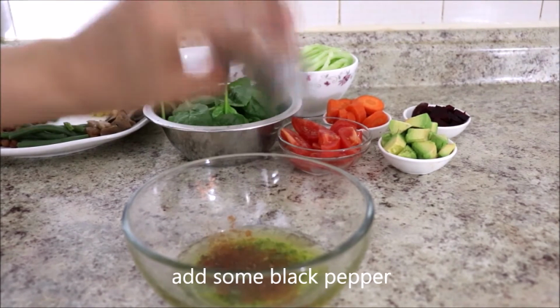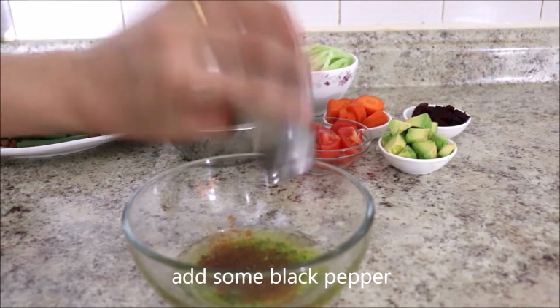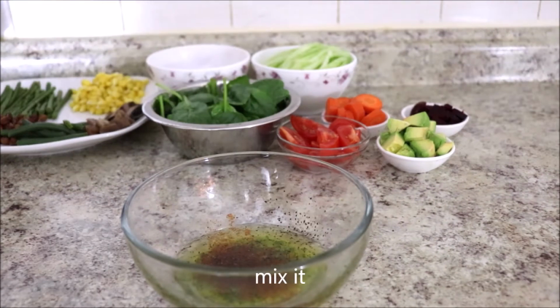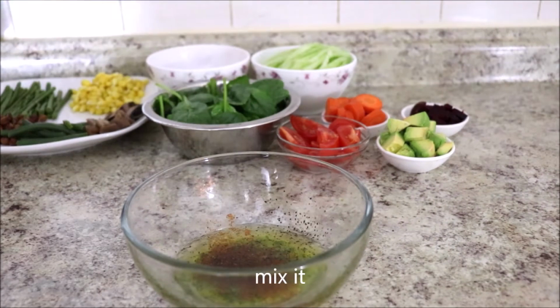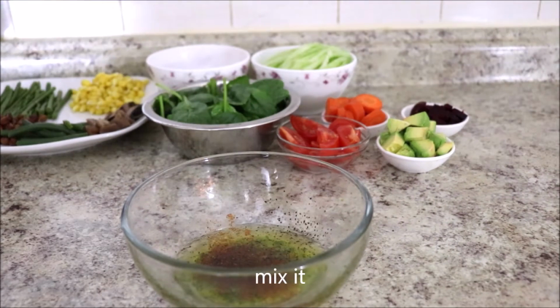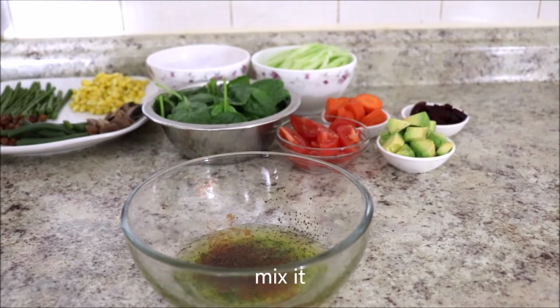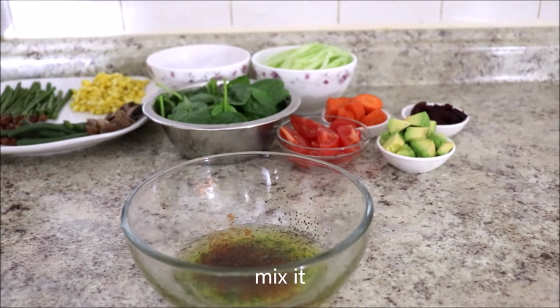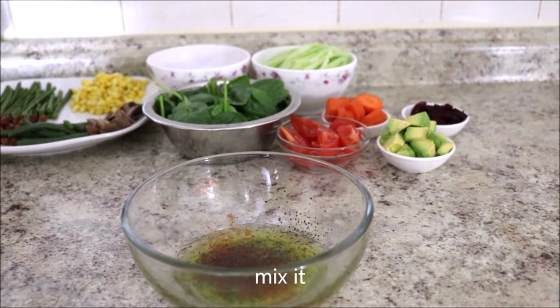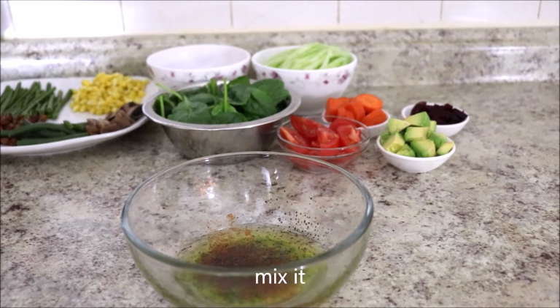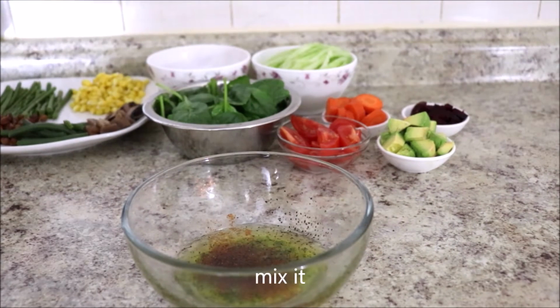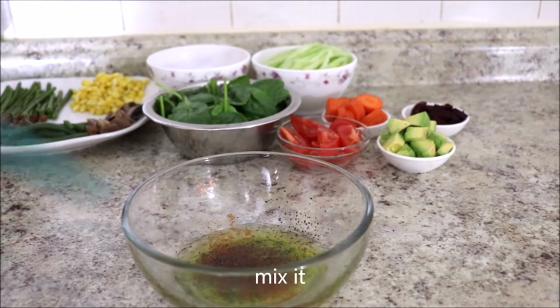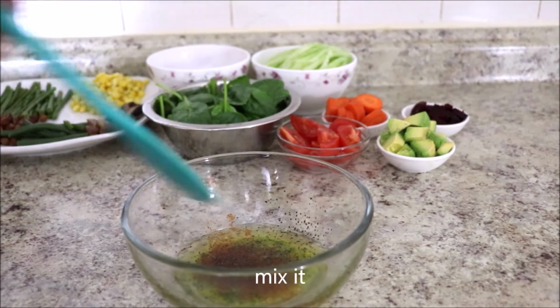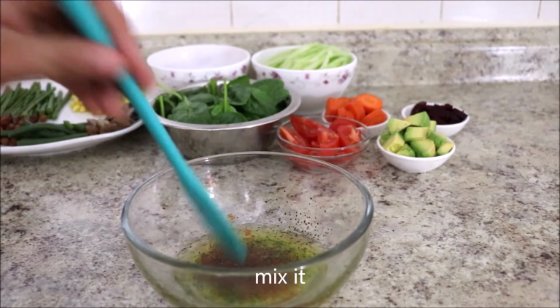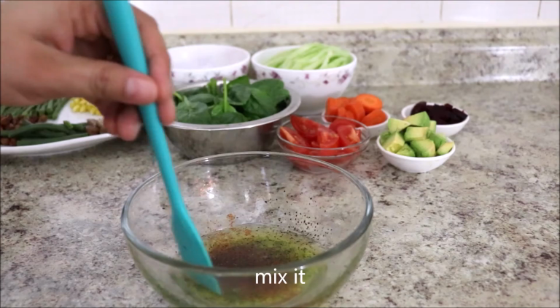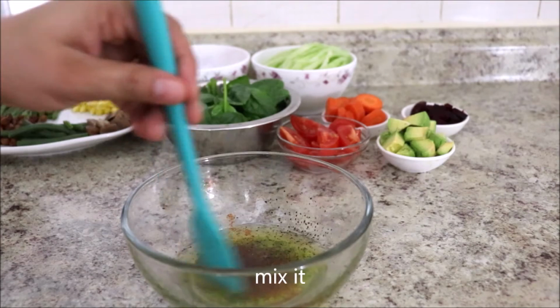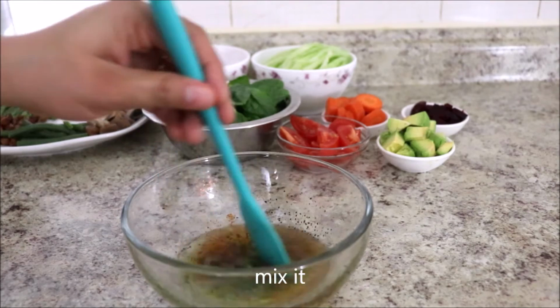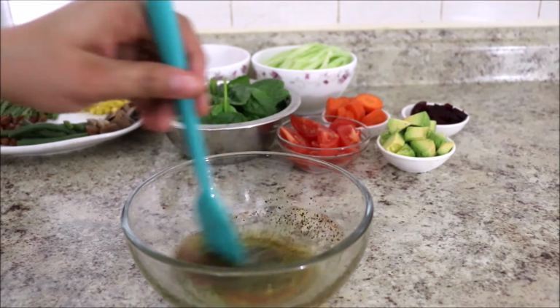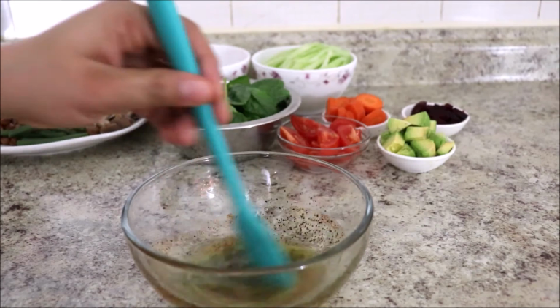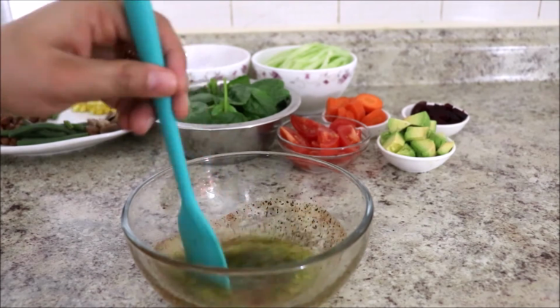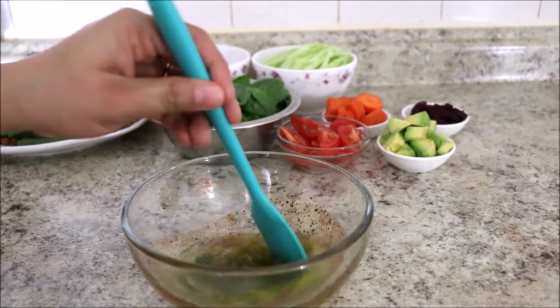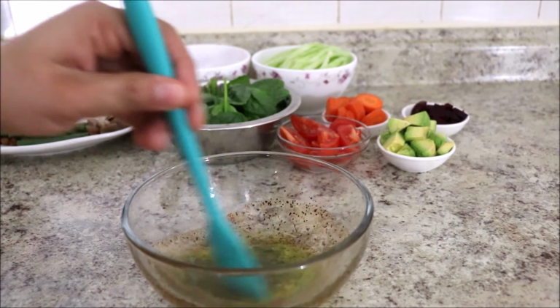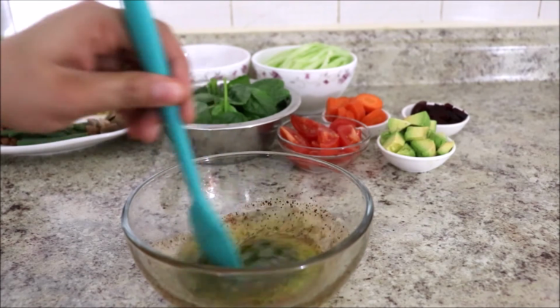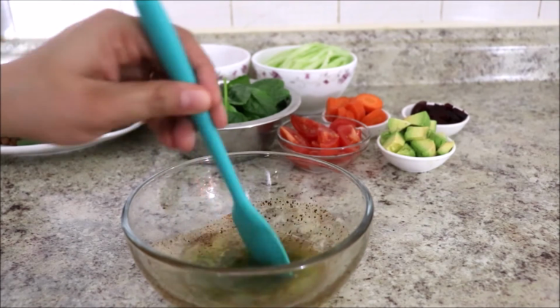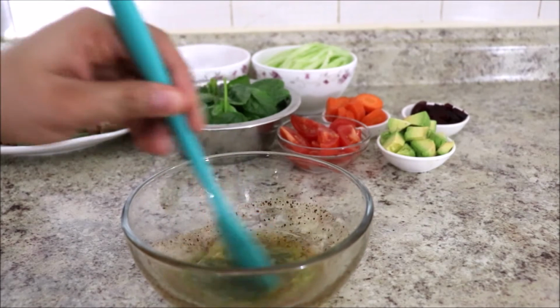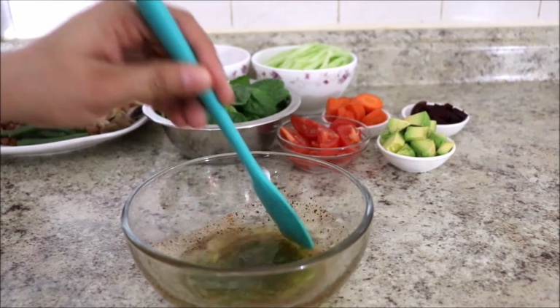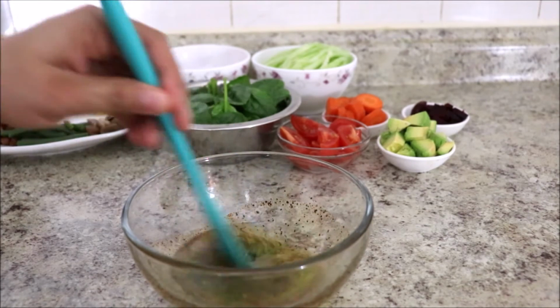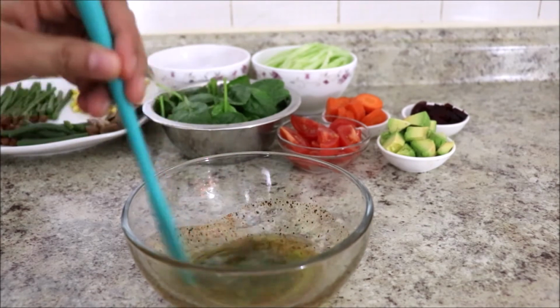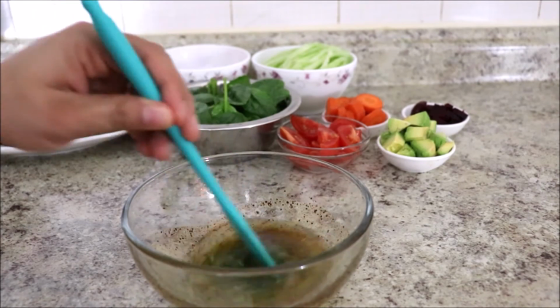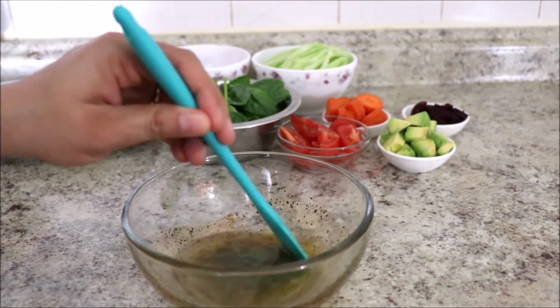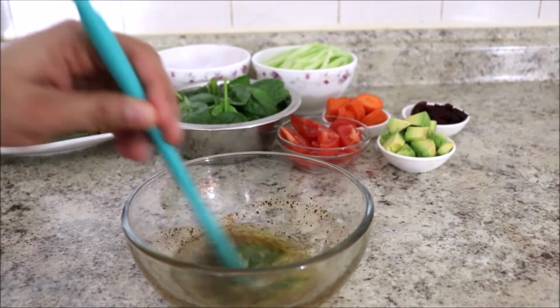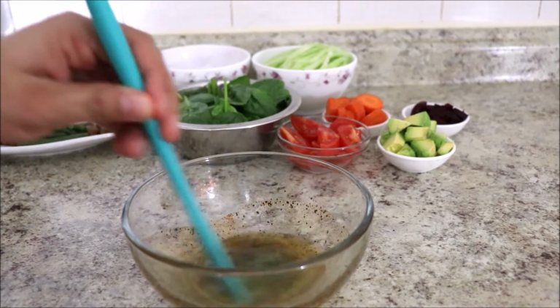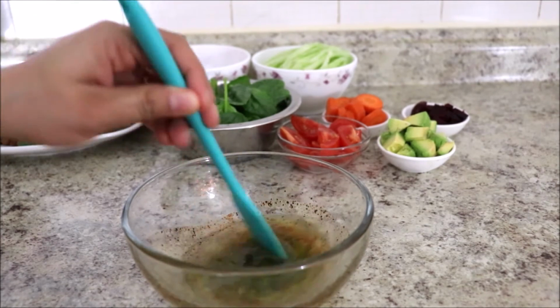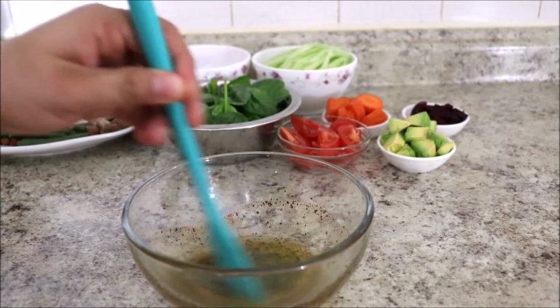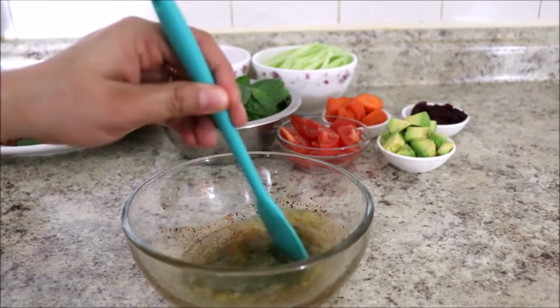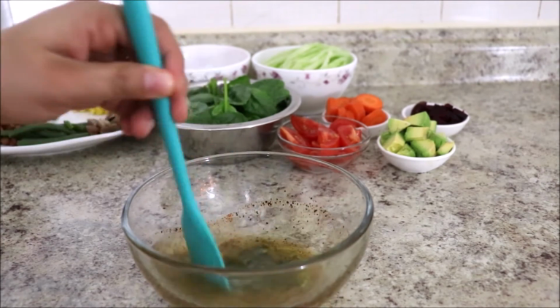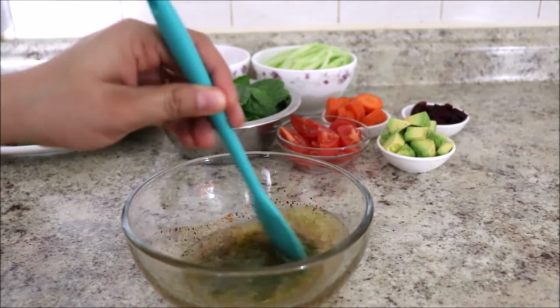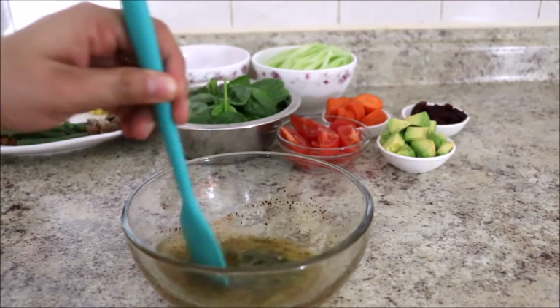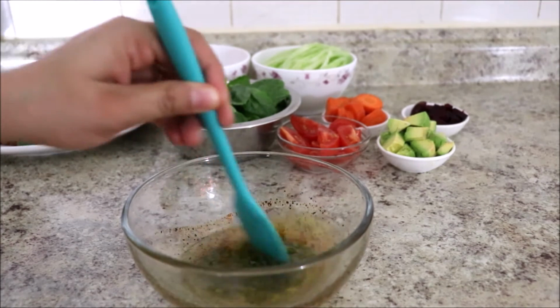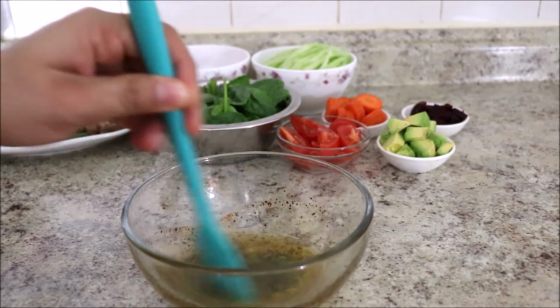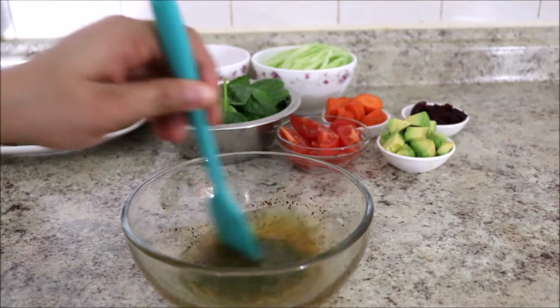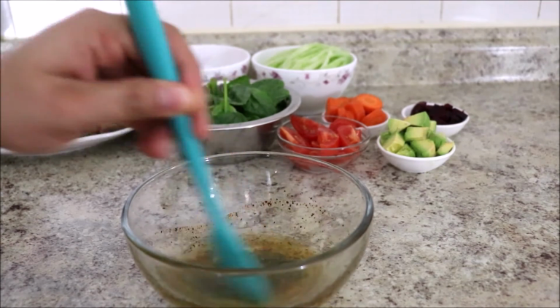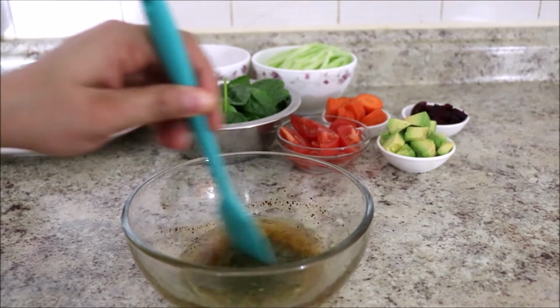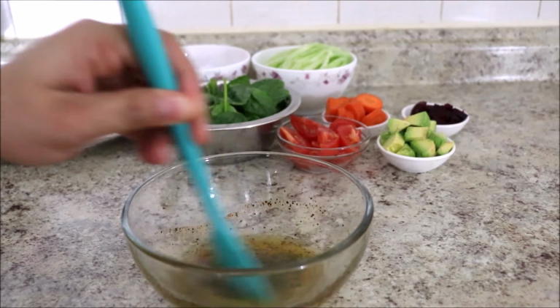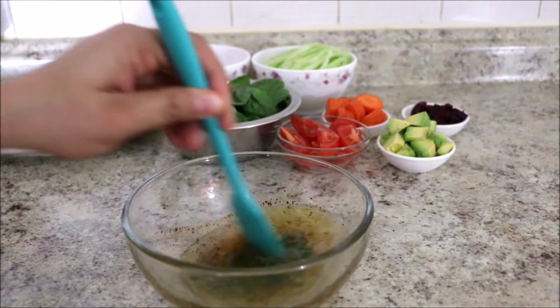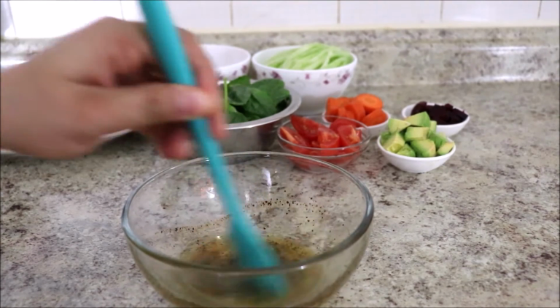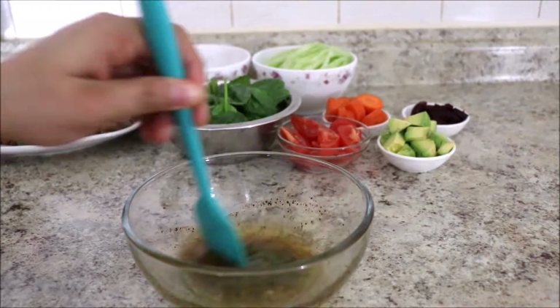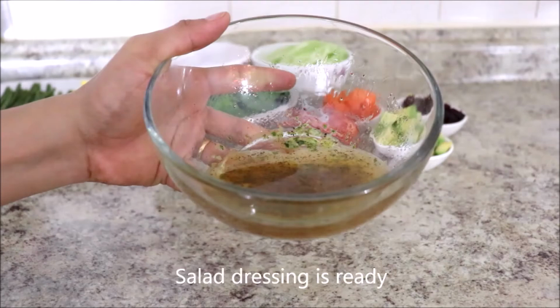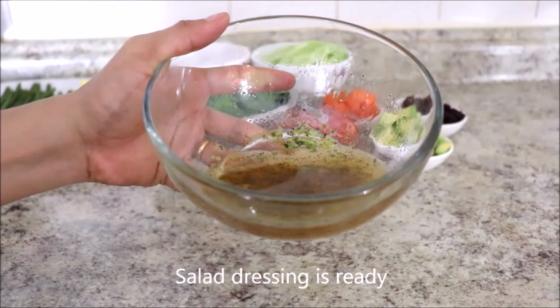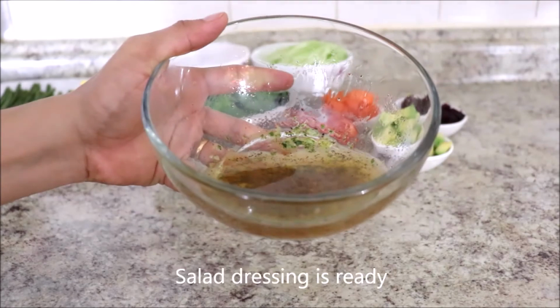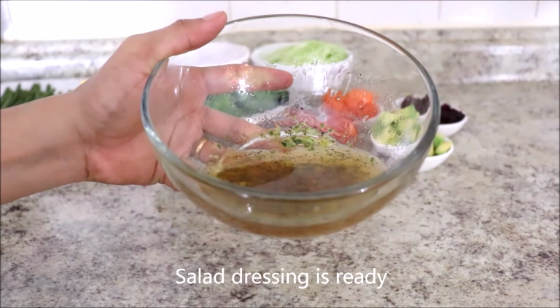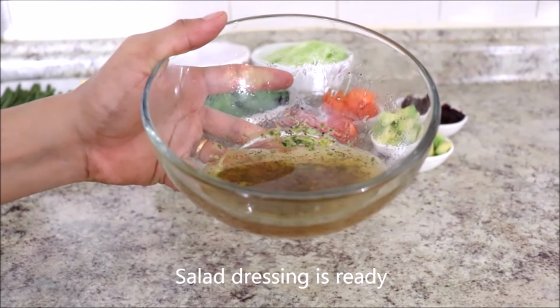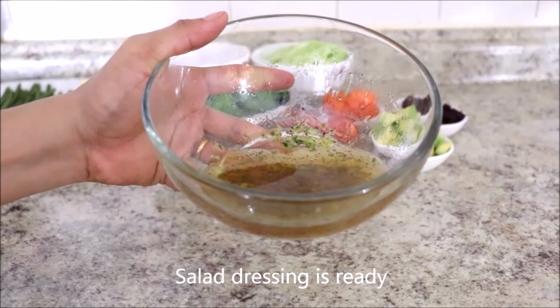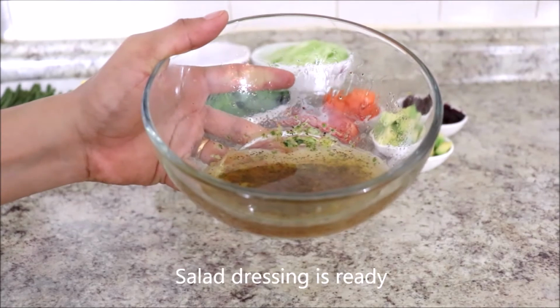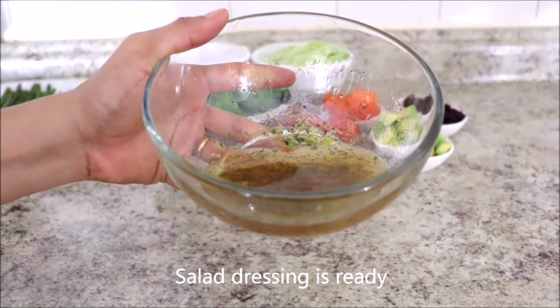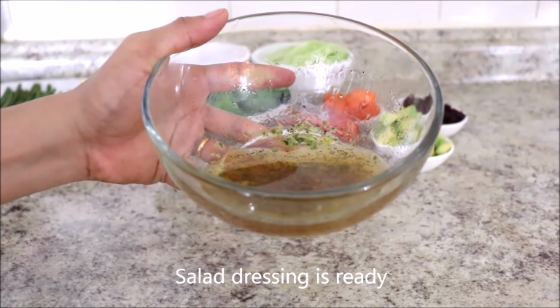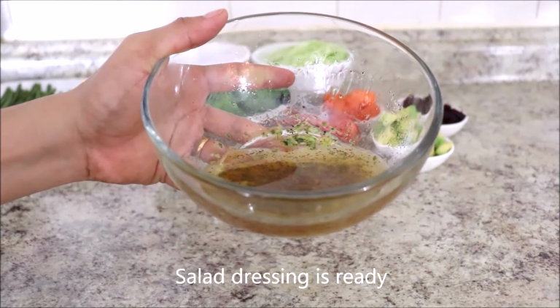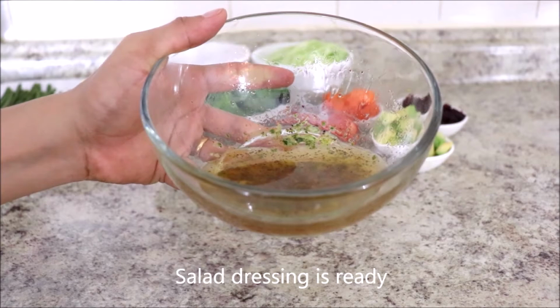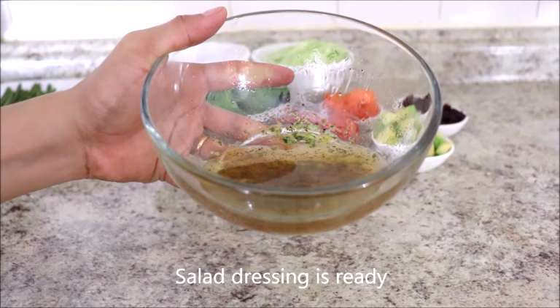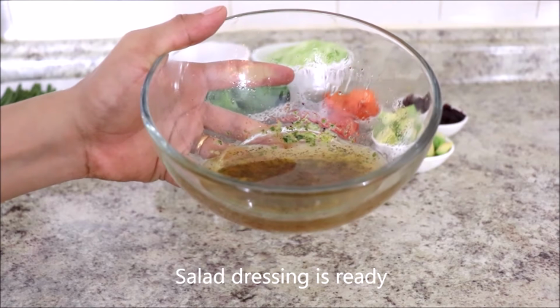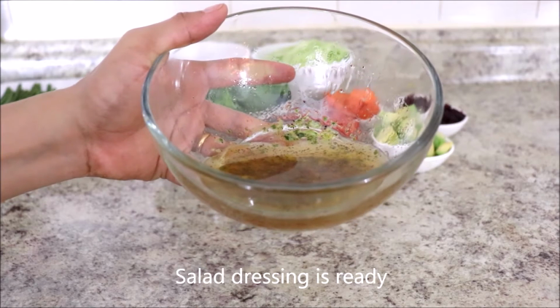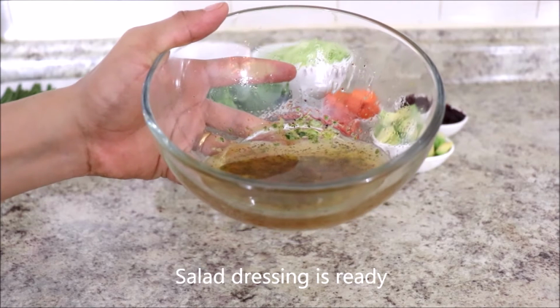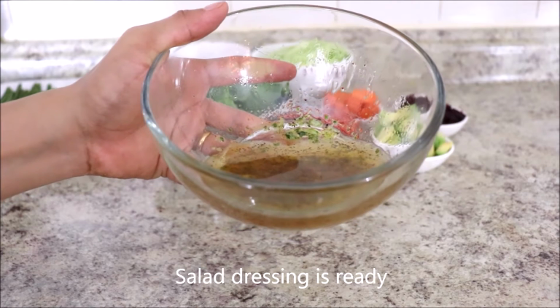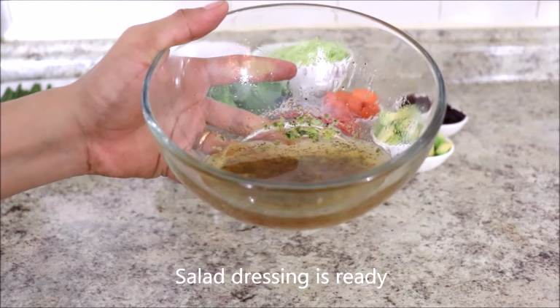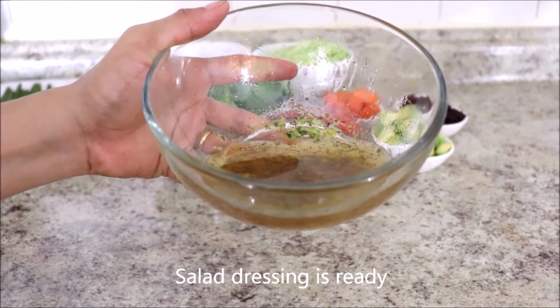Let's mix it. Our salad dressing is ready.